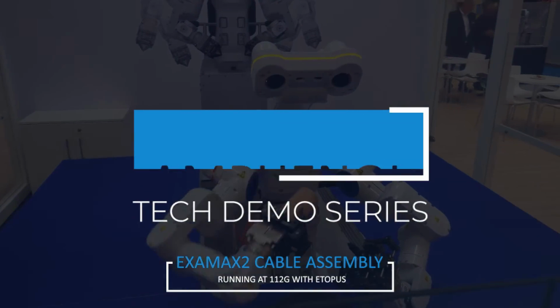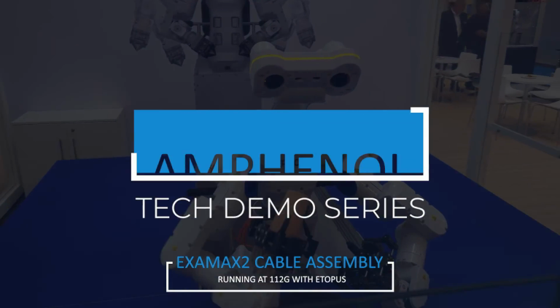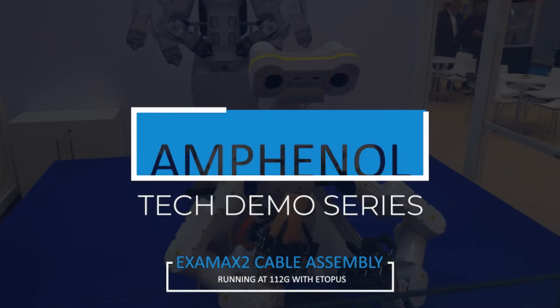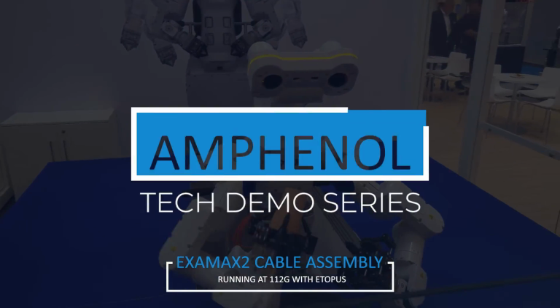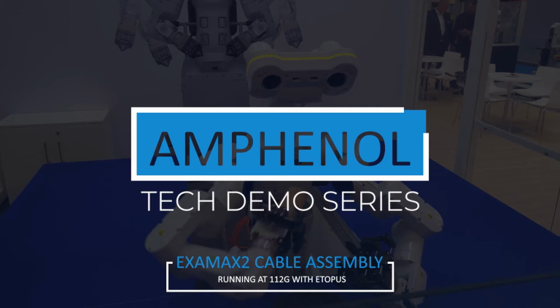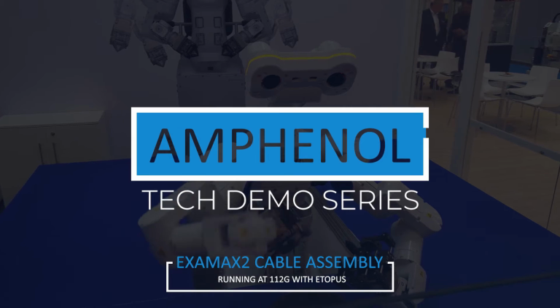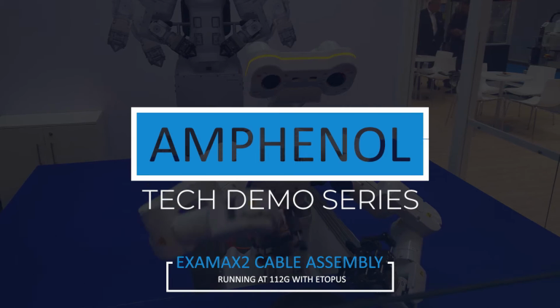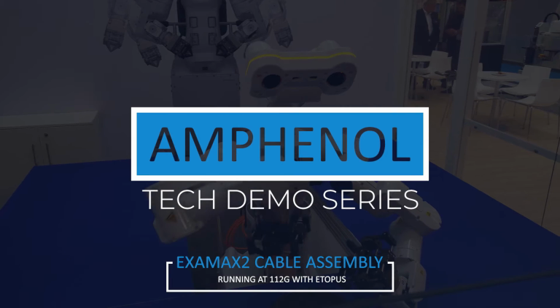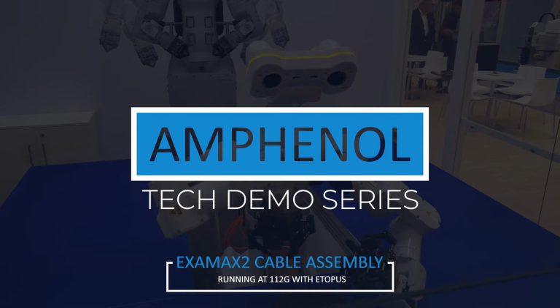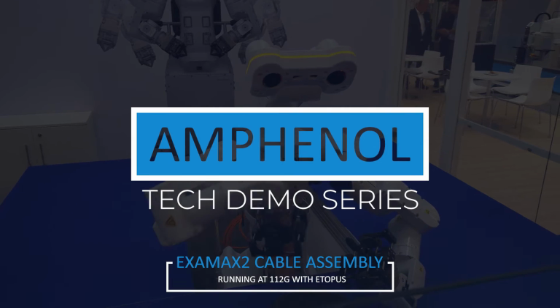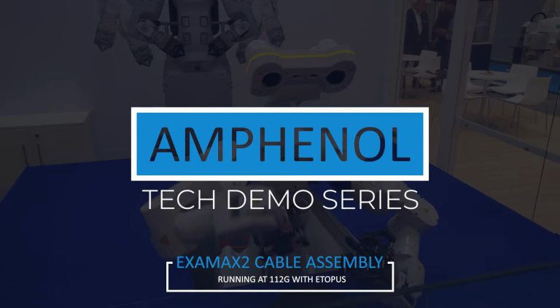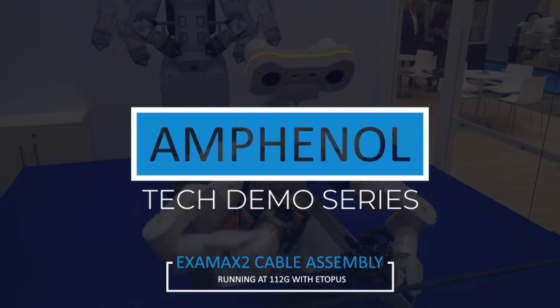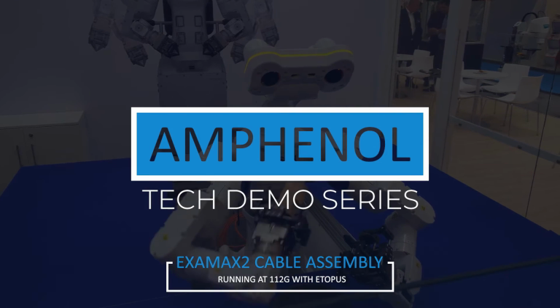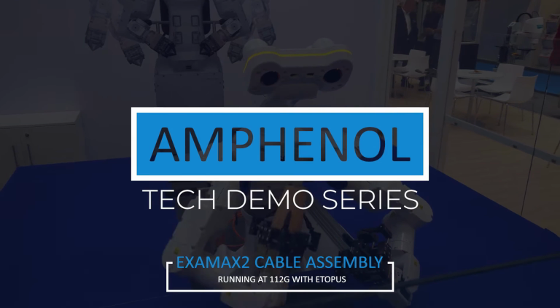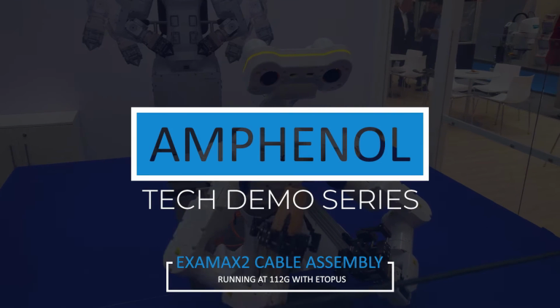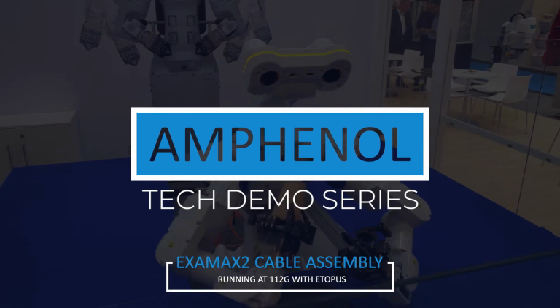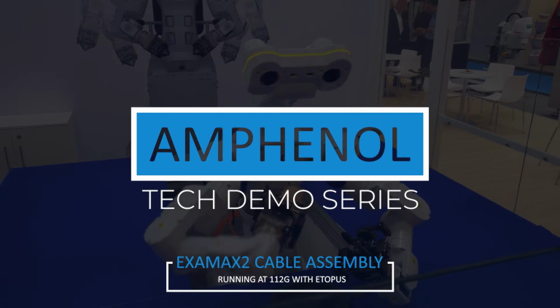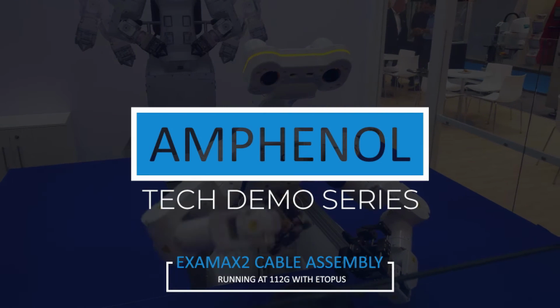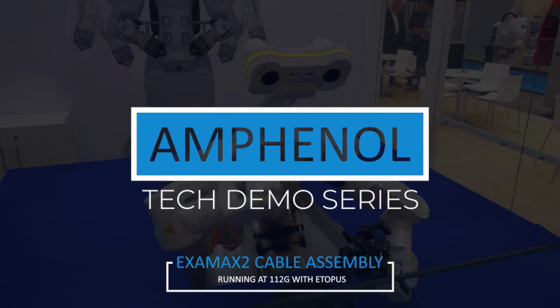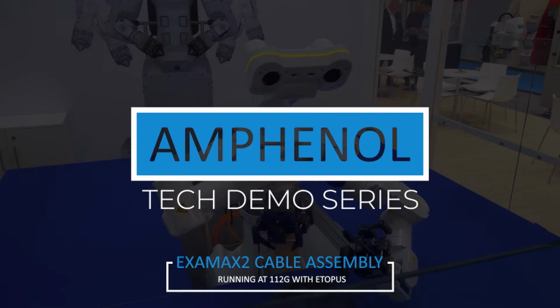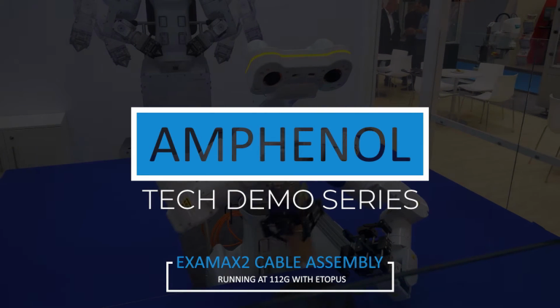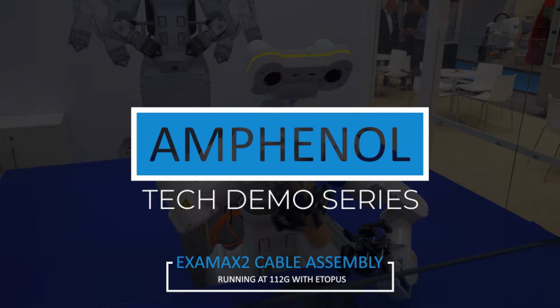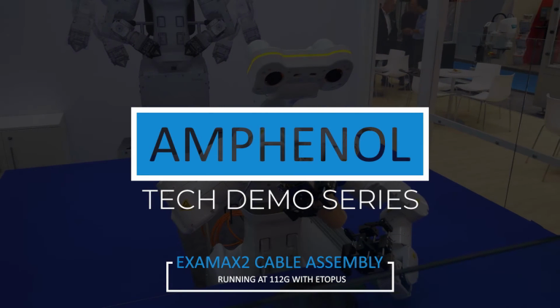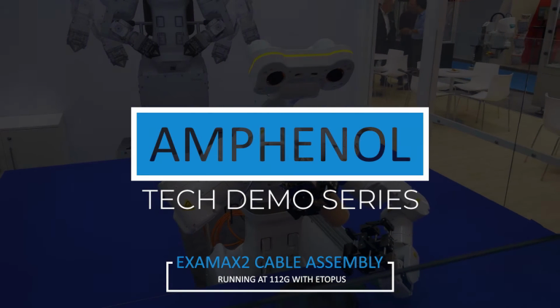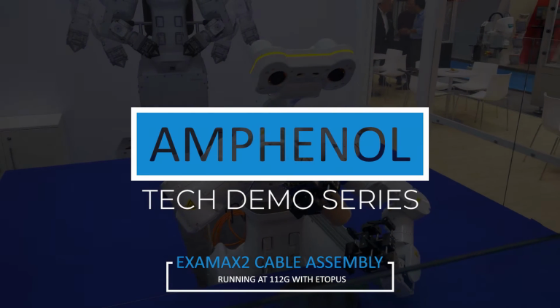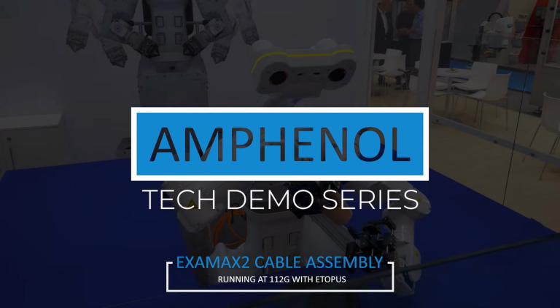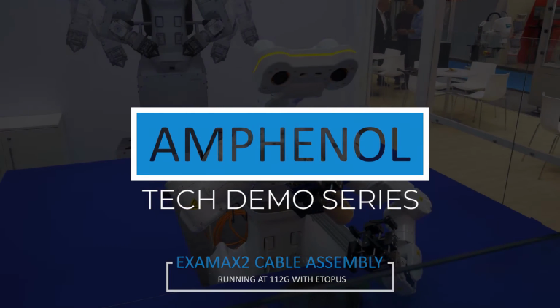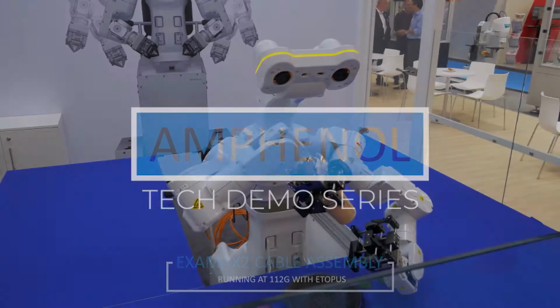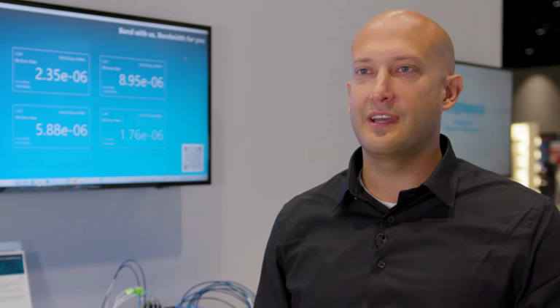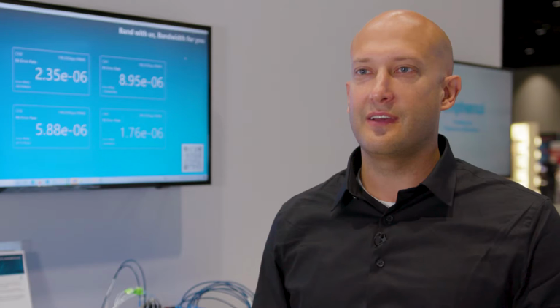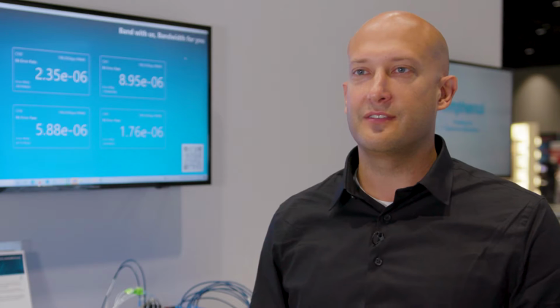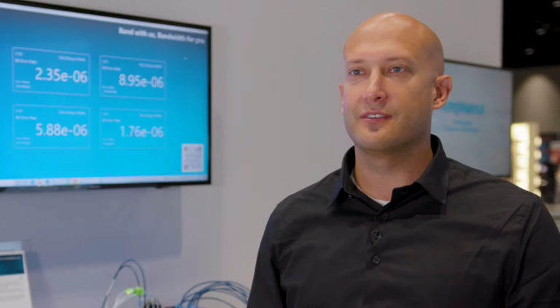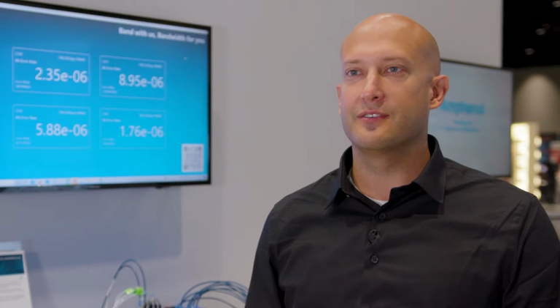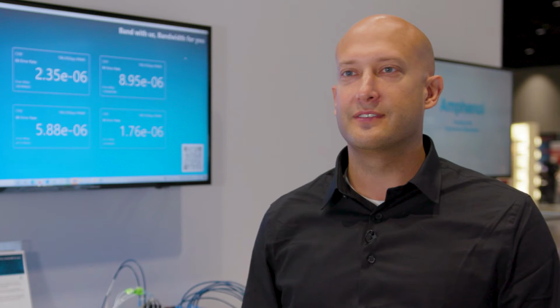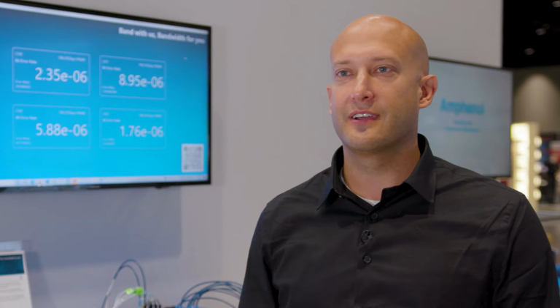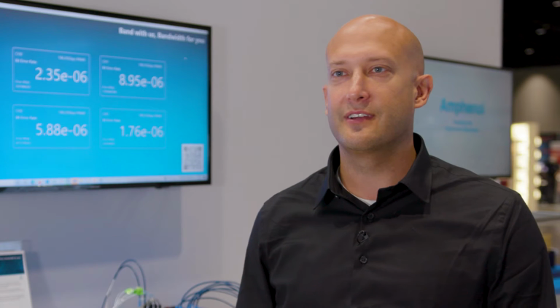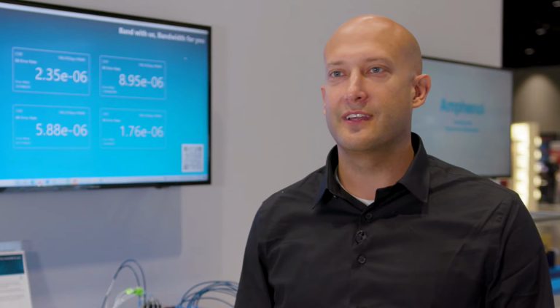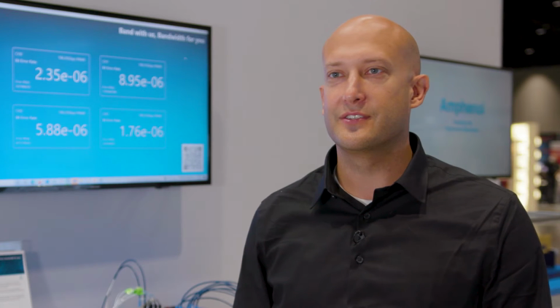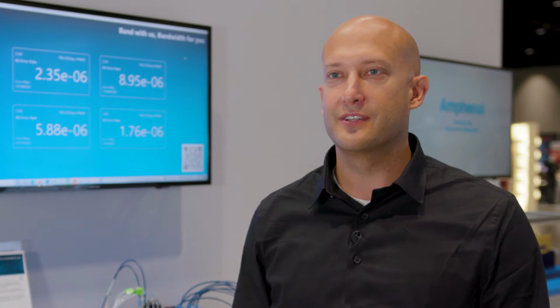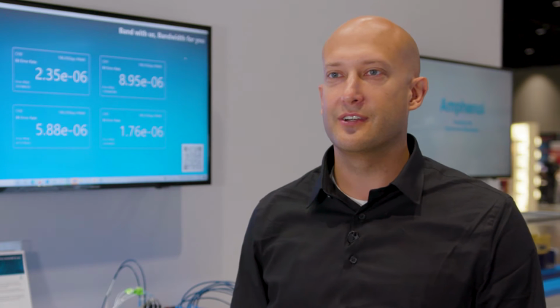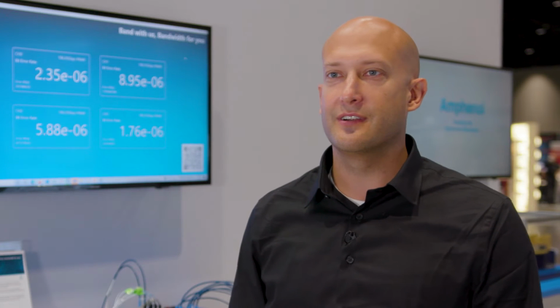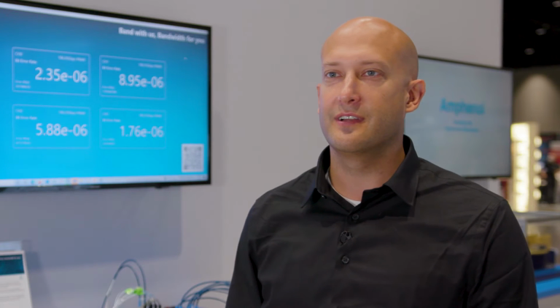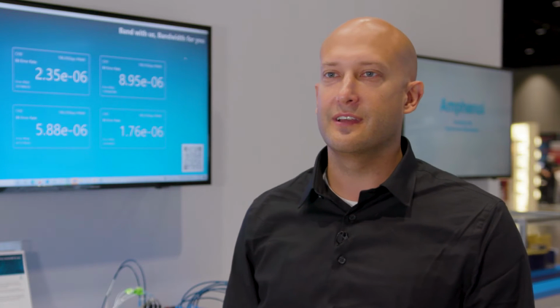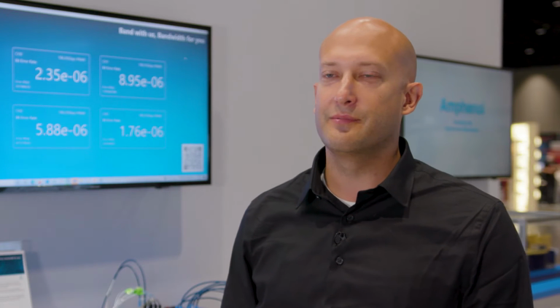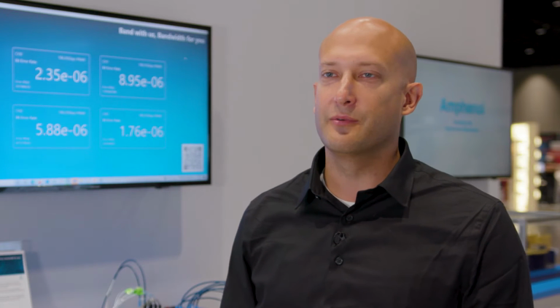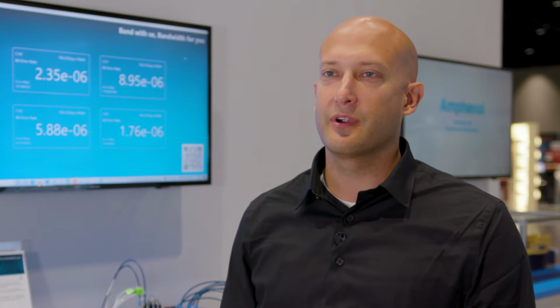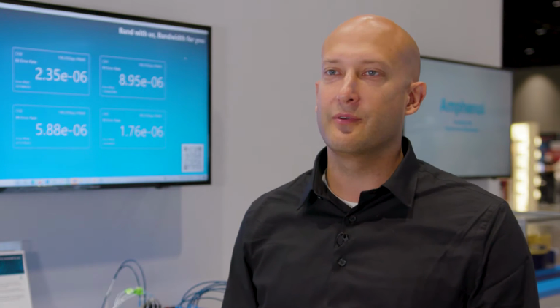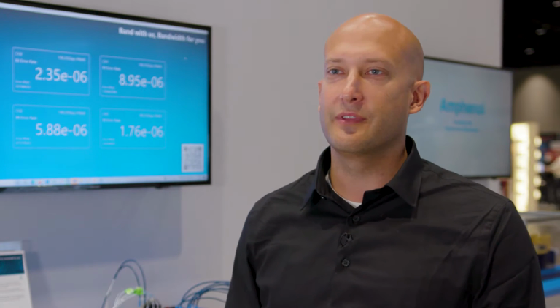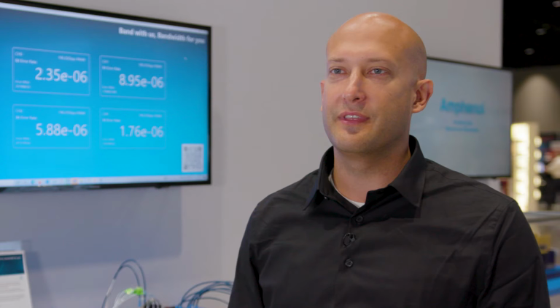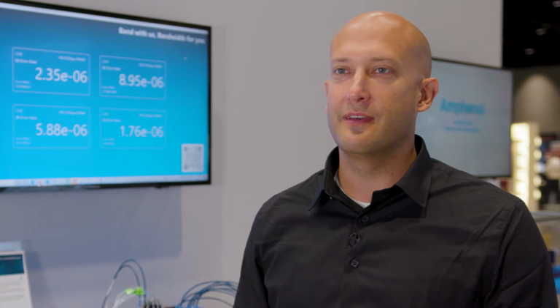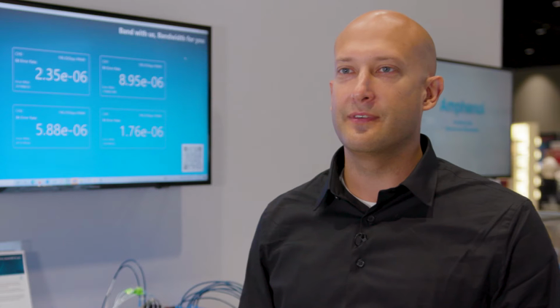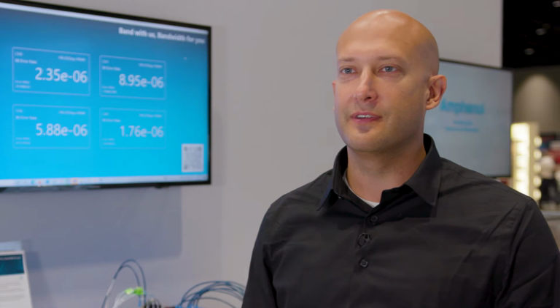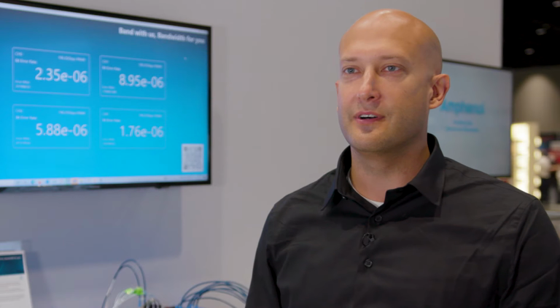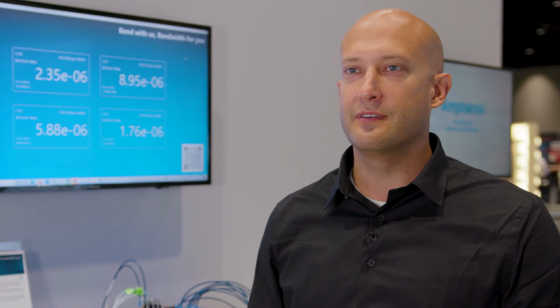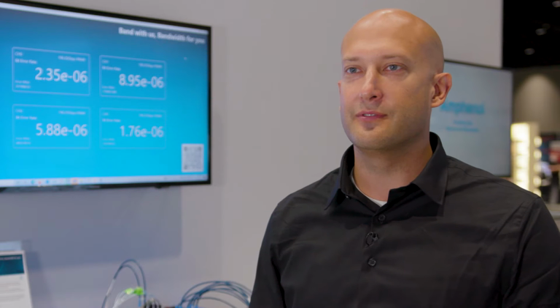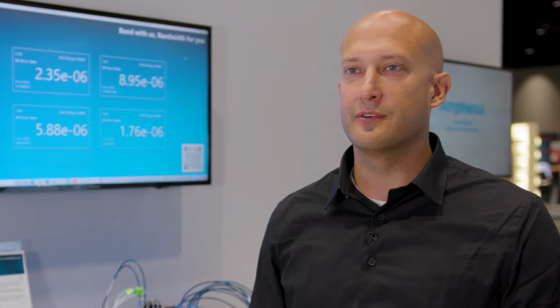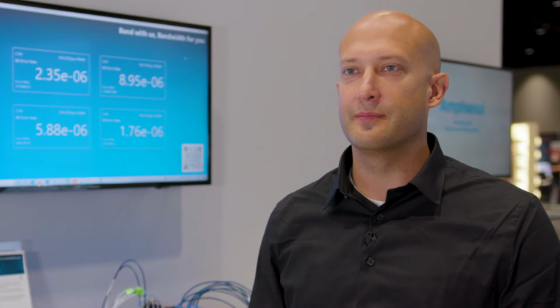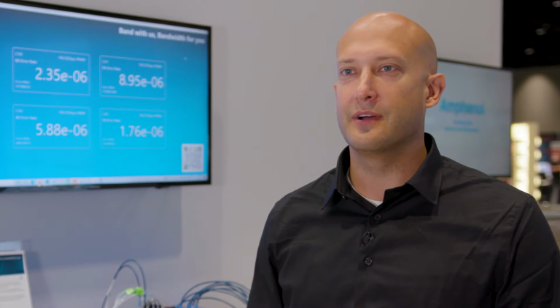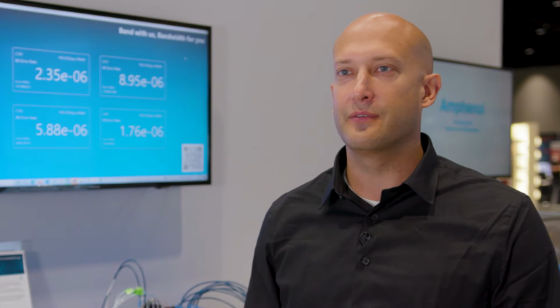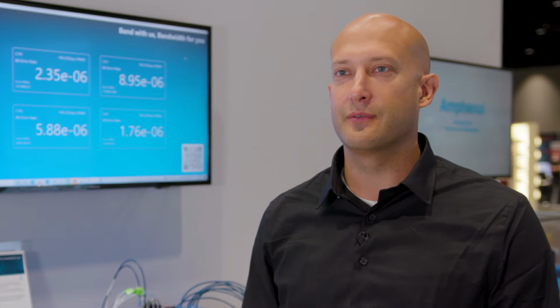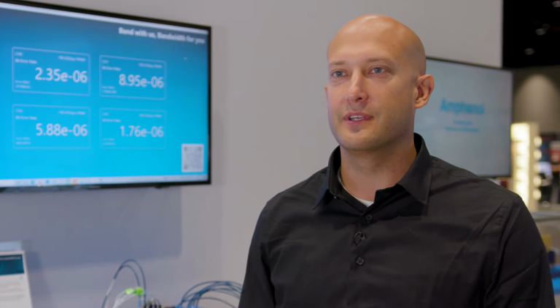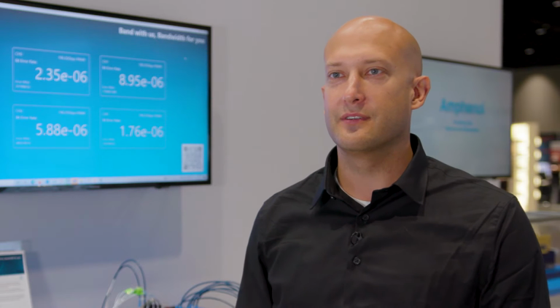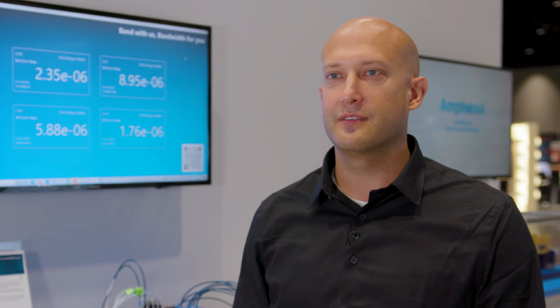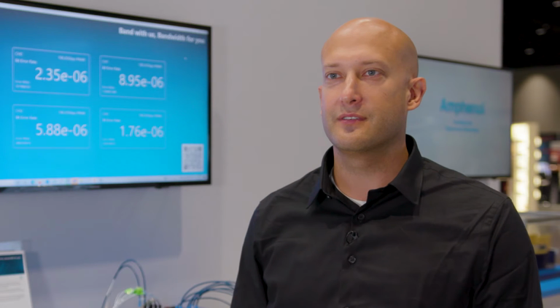Hi, I'm Jason Ellison and I am a Senior Staff Signal Integrity Engineer and I've been working with Amphenol for about three years.